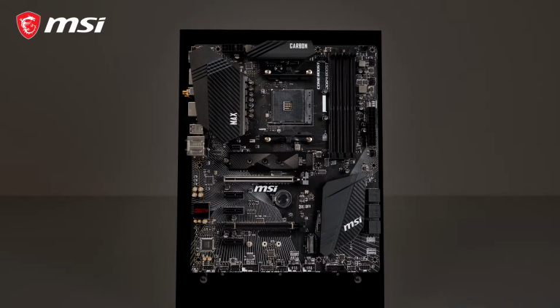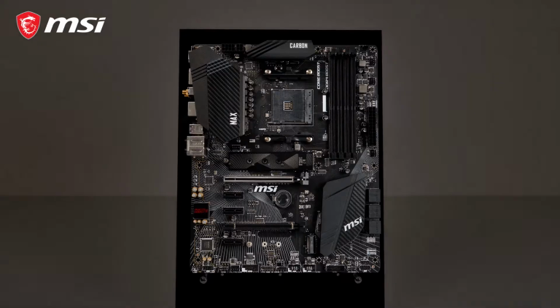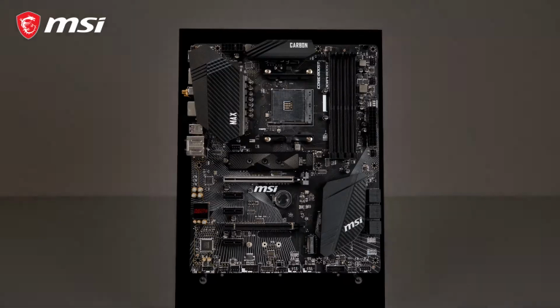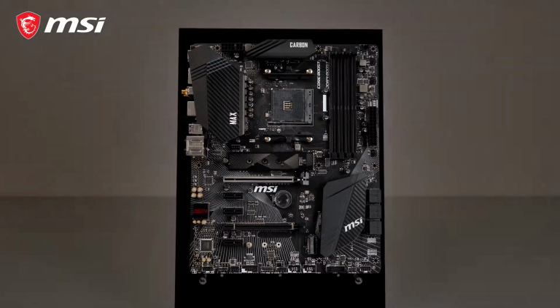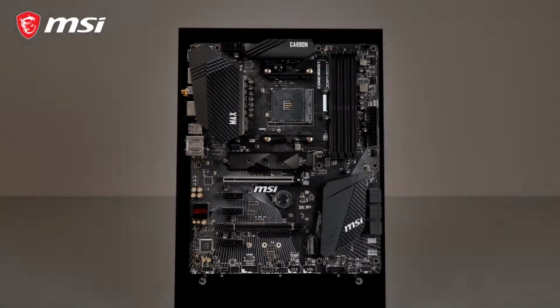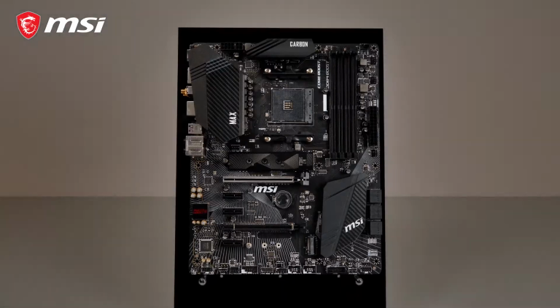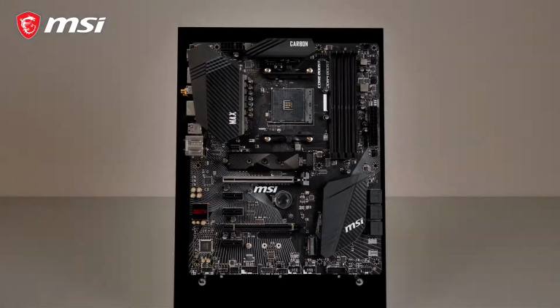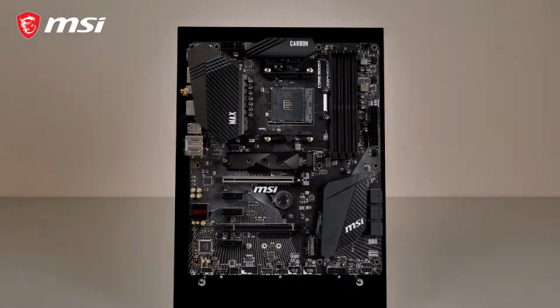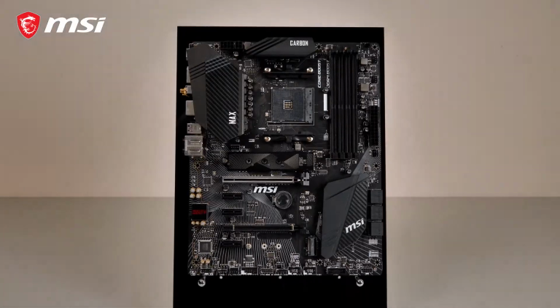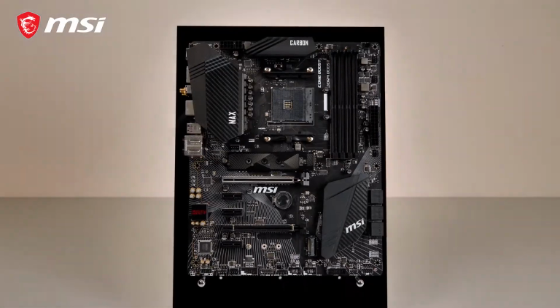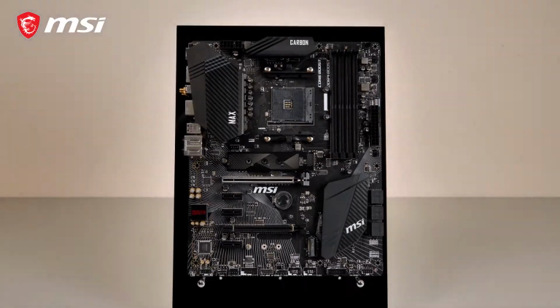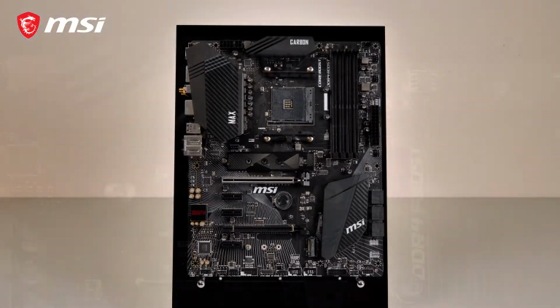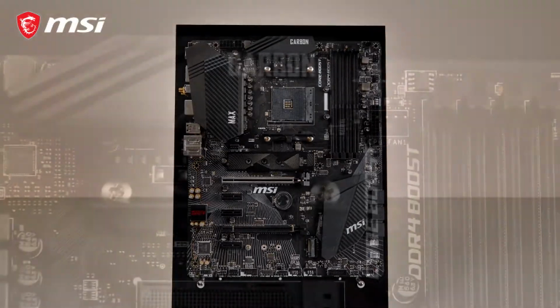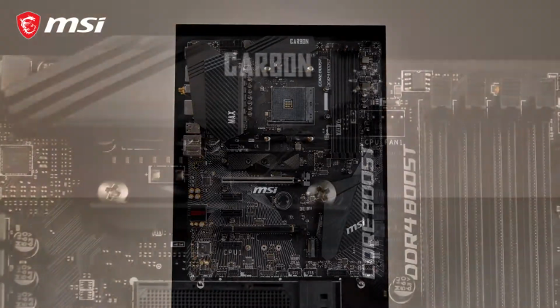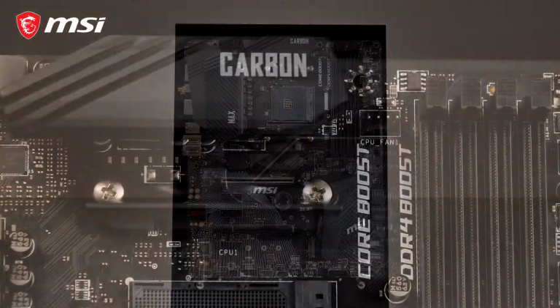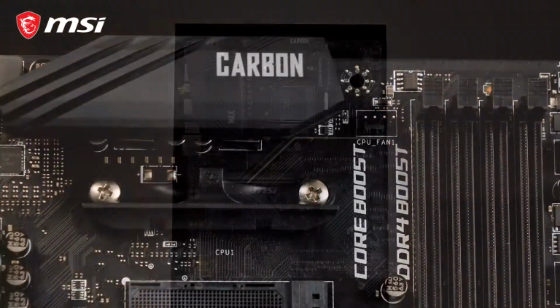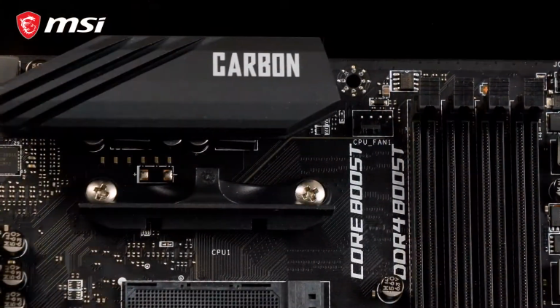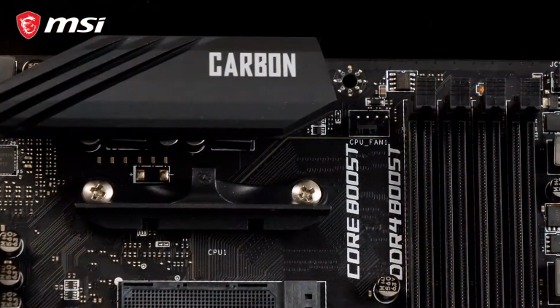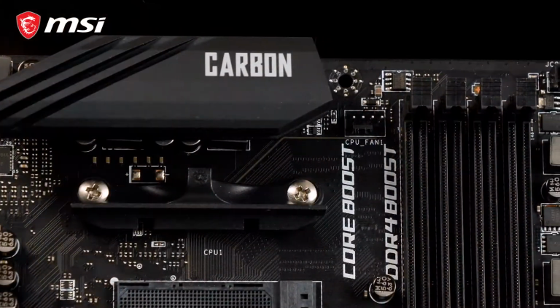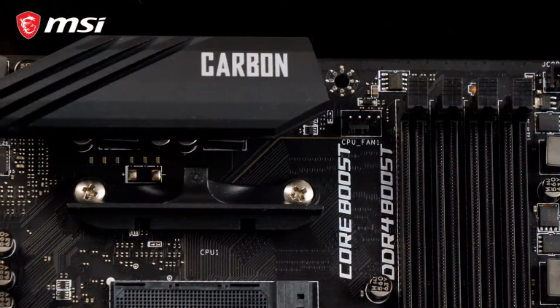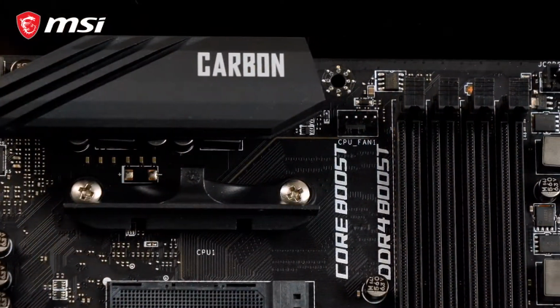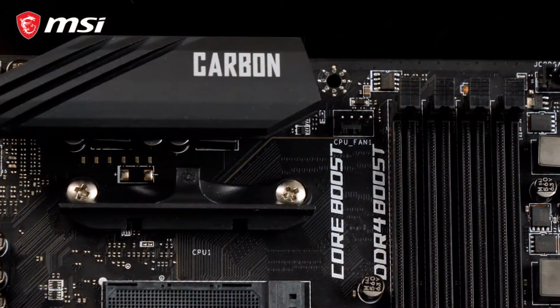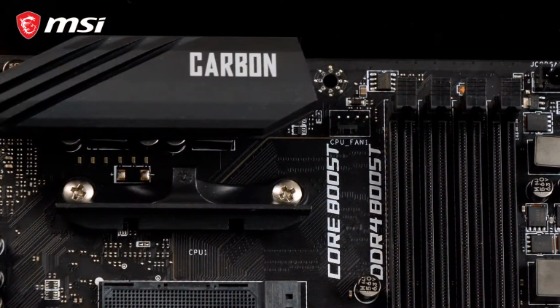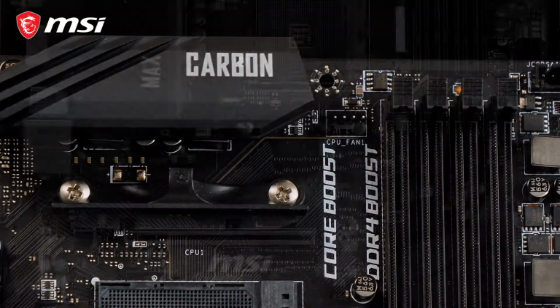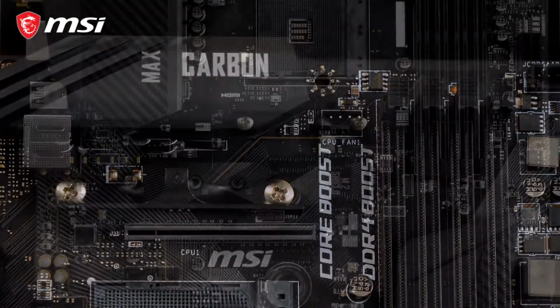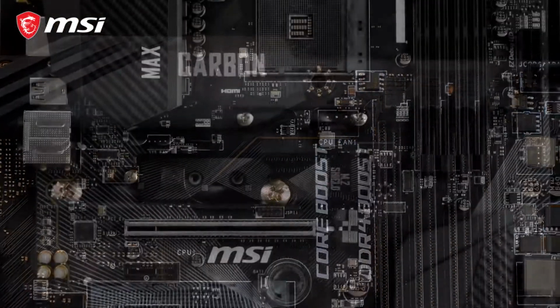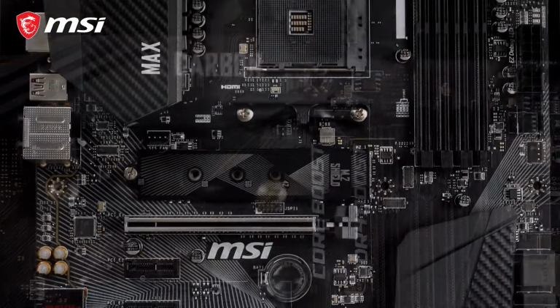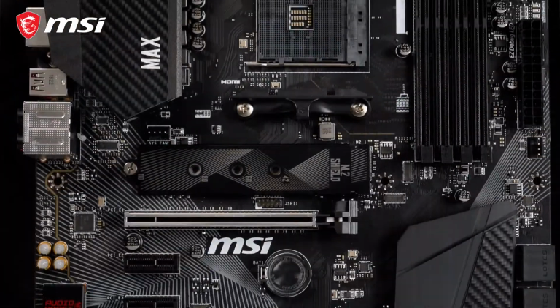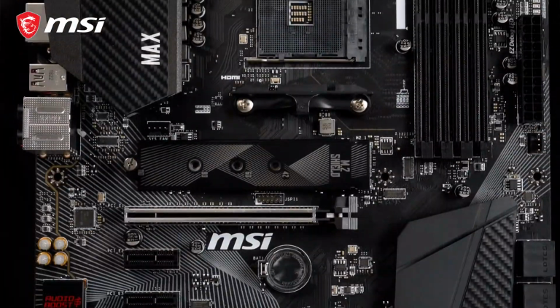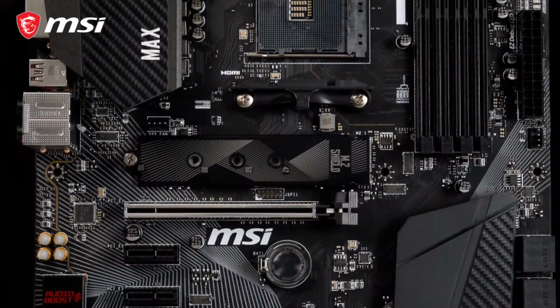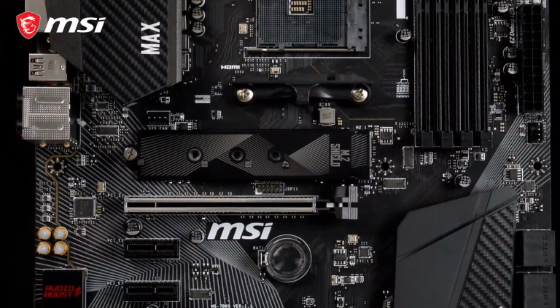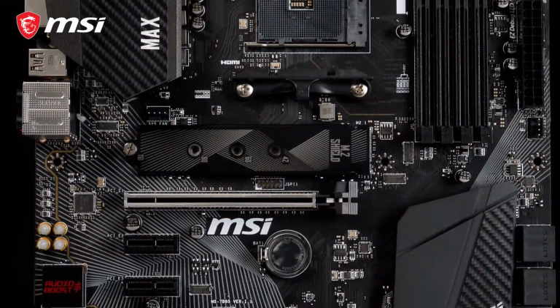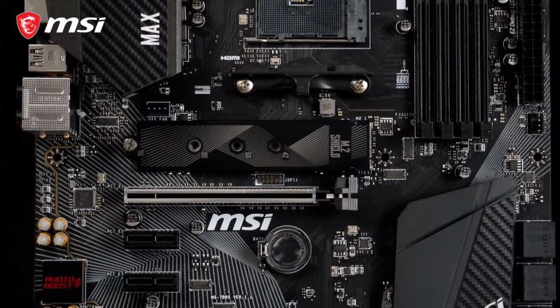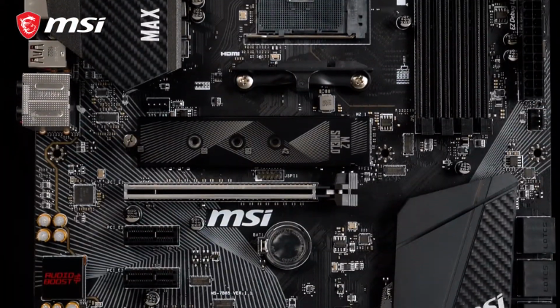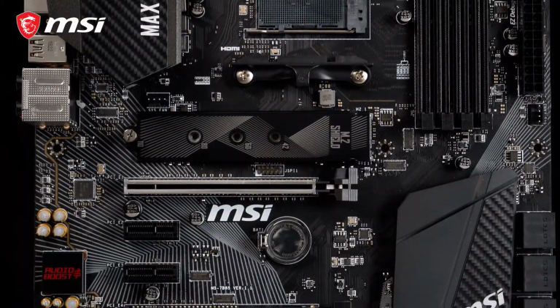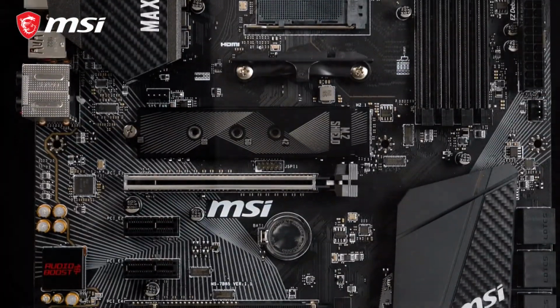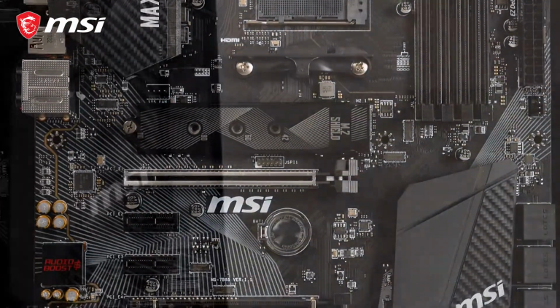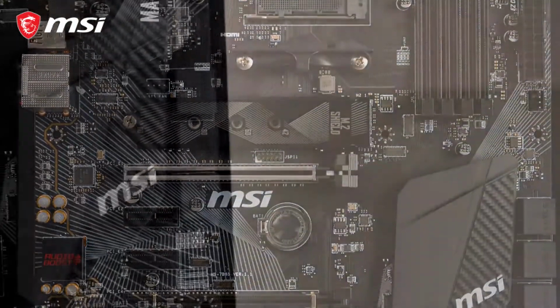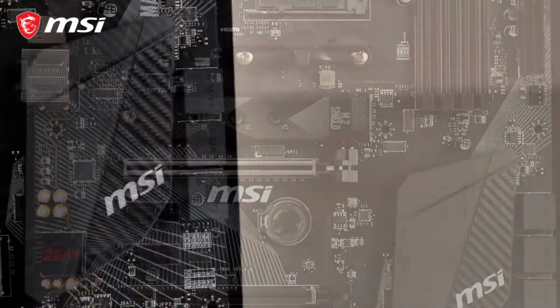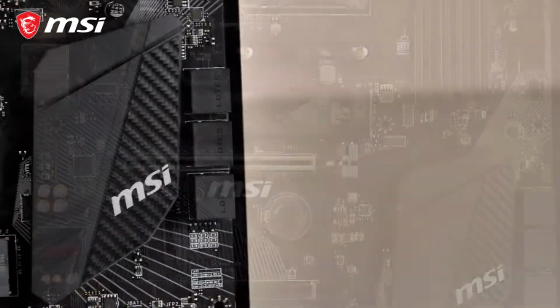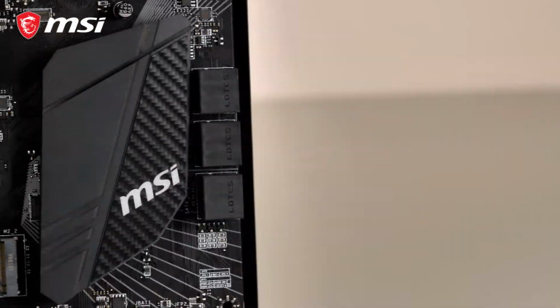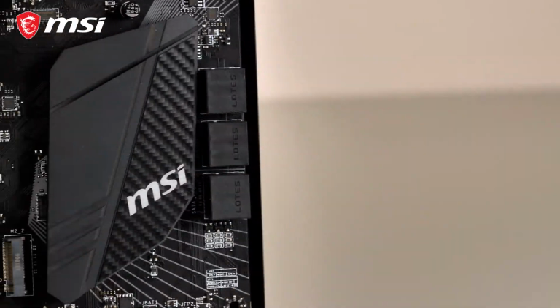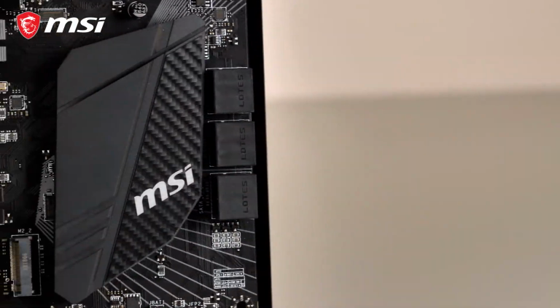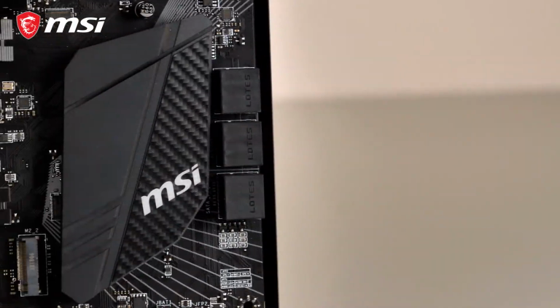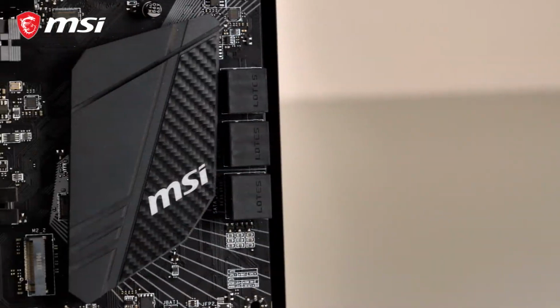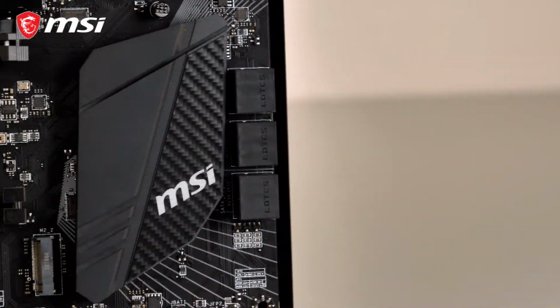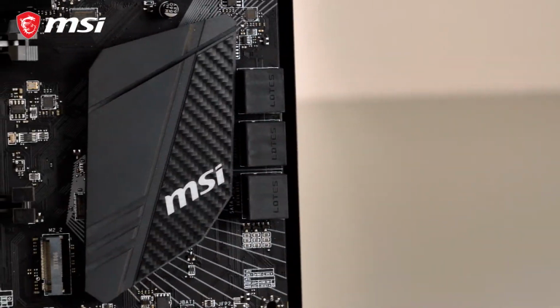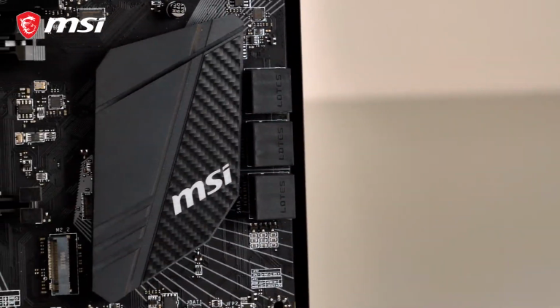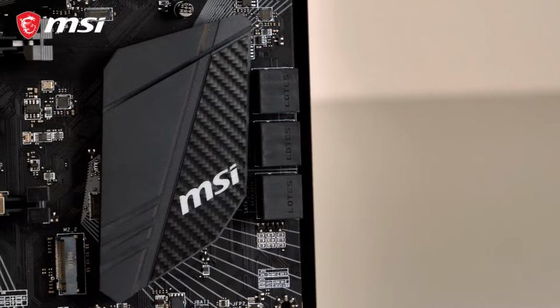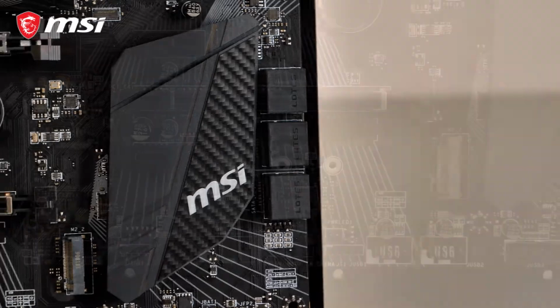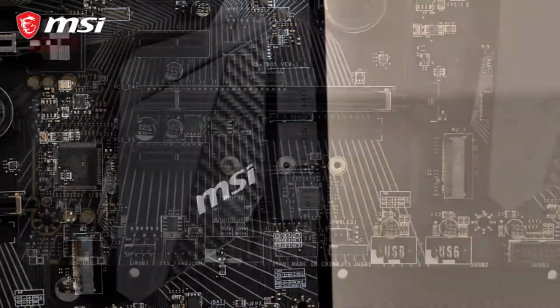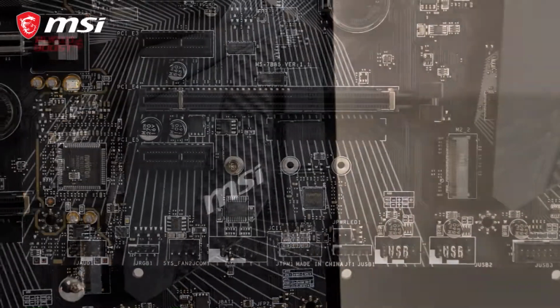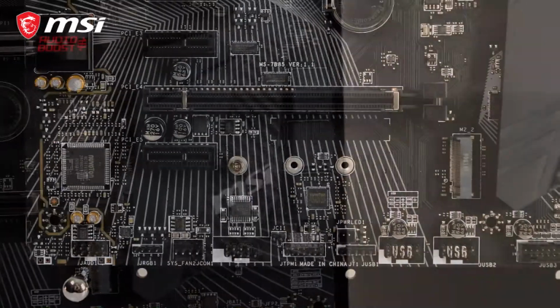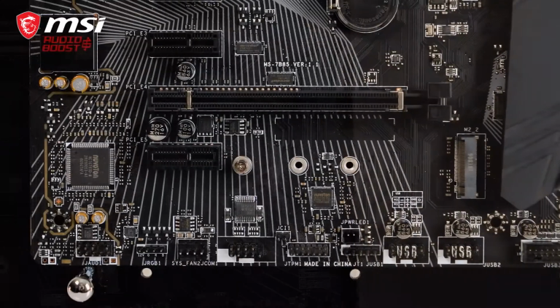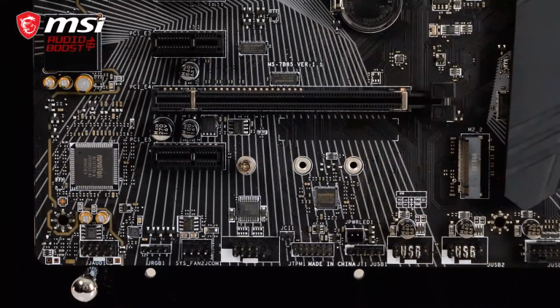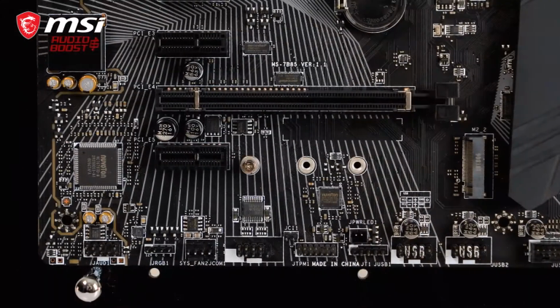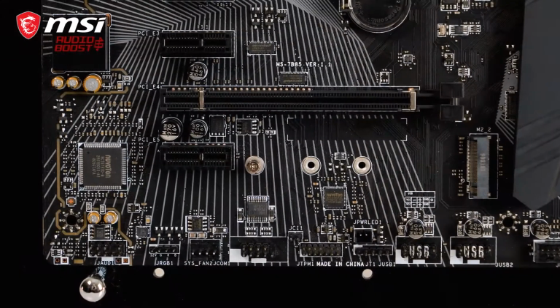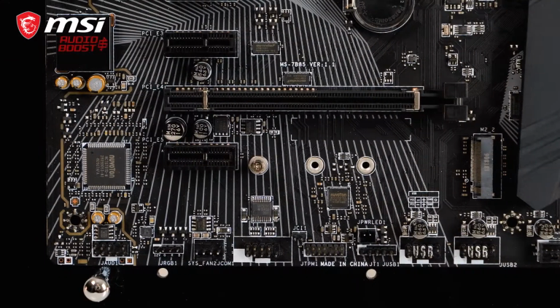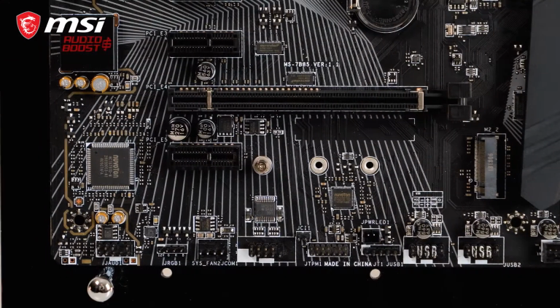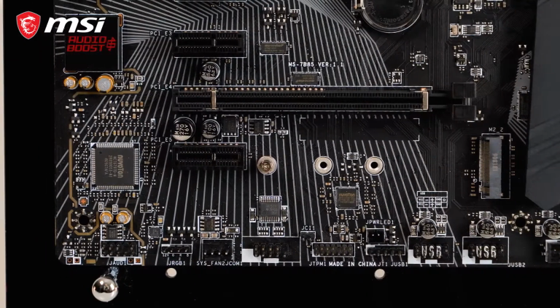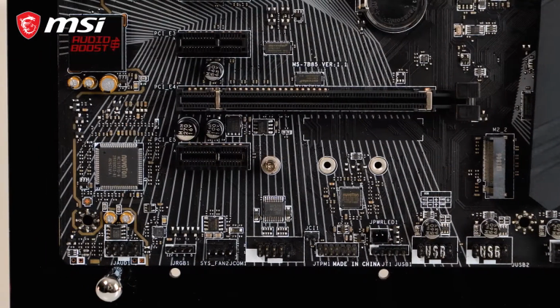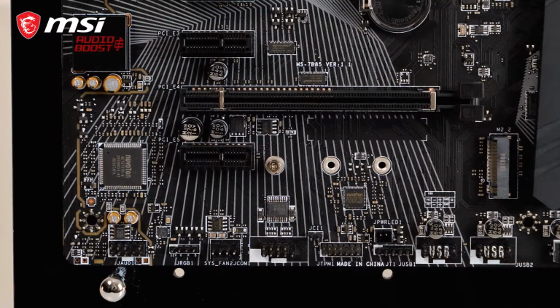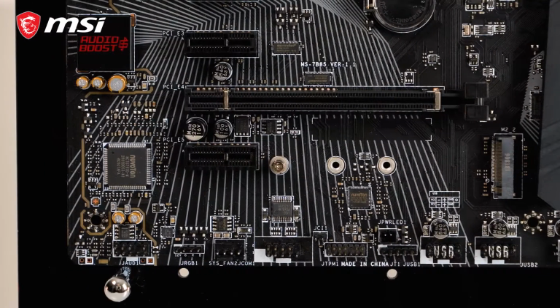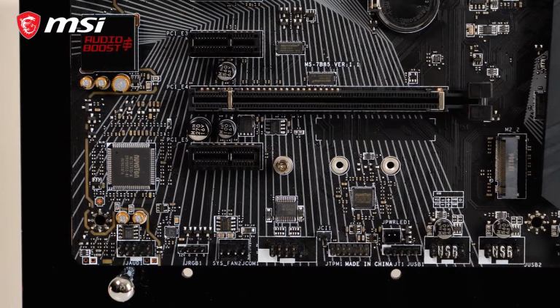This is the MSI B450 Gaming Pro Carbon Max Wi-Fi, a bang-for-buck motherboard packed with many premium gaming features.